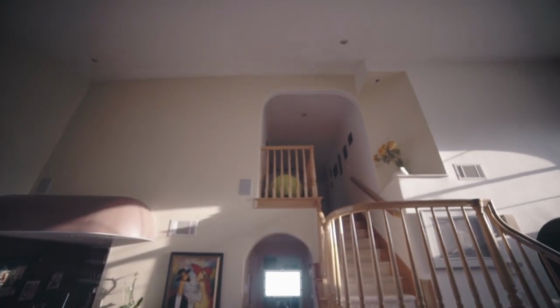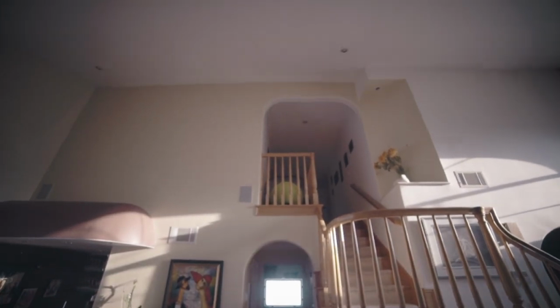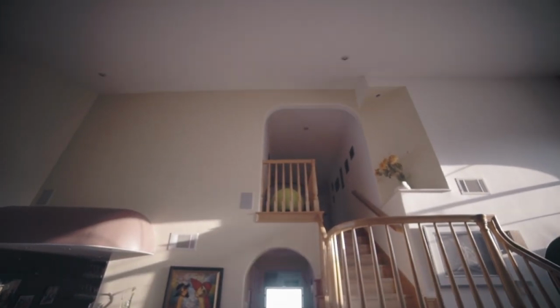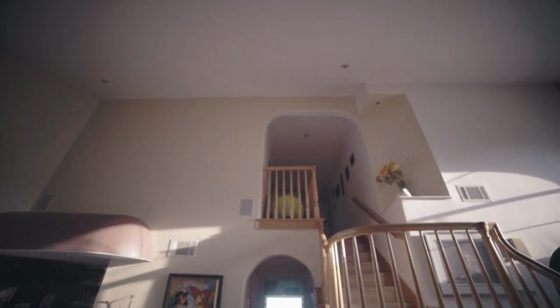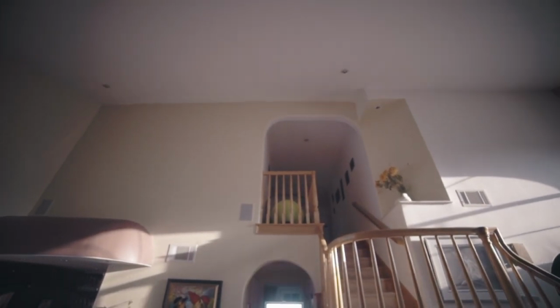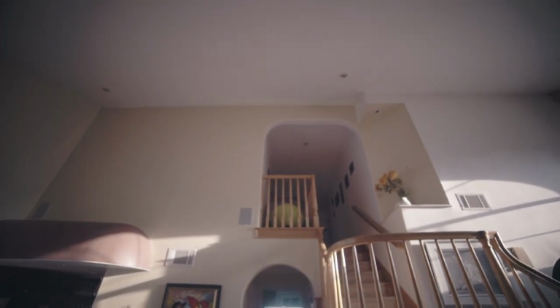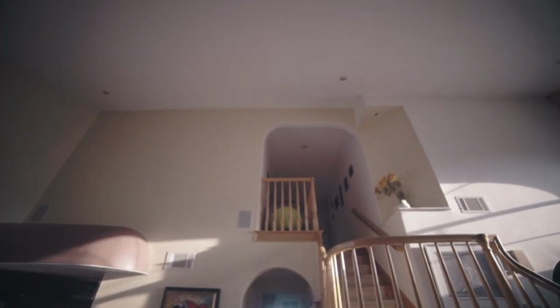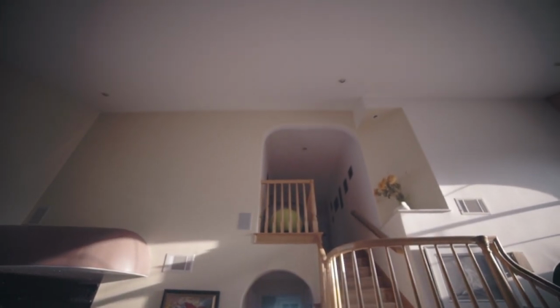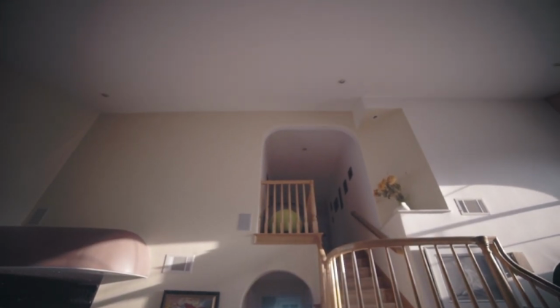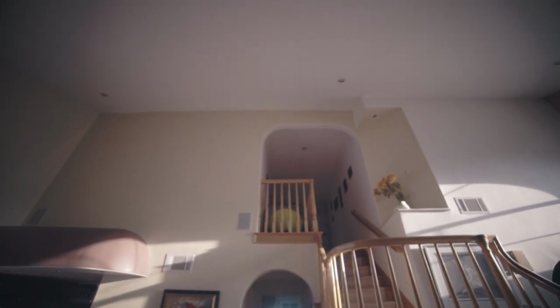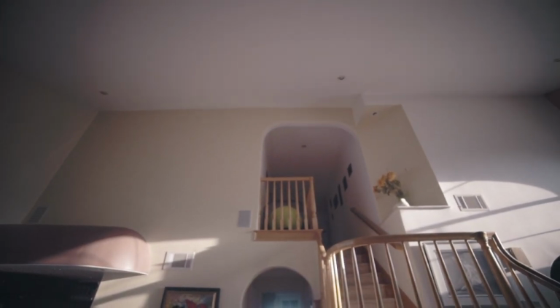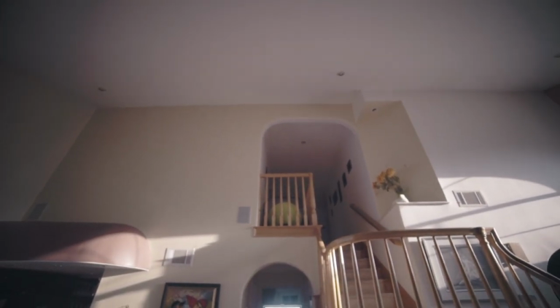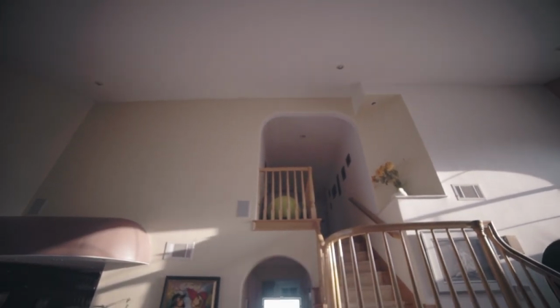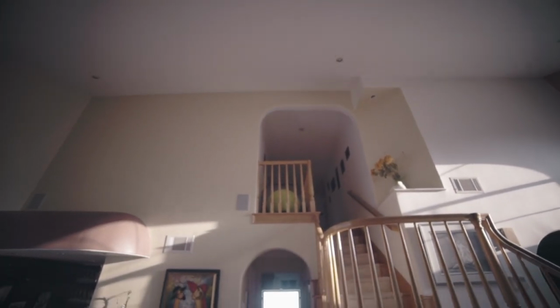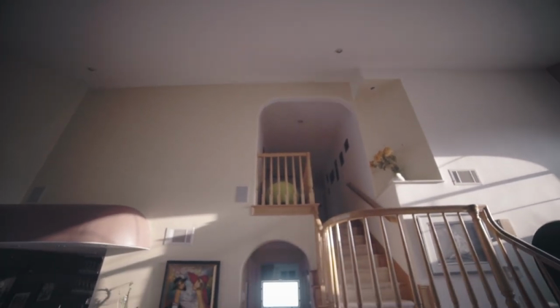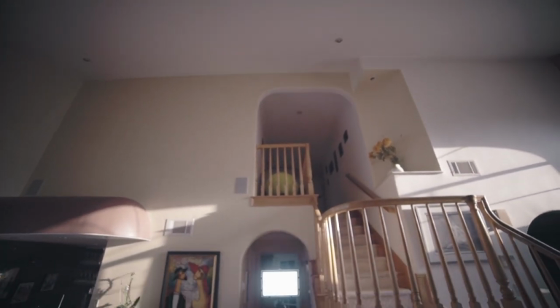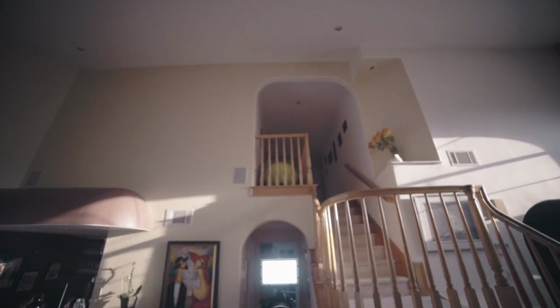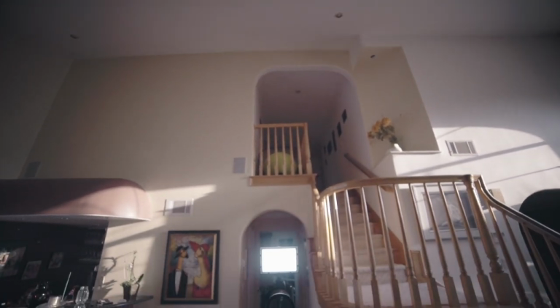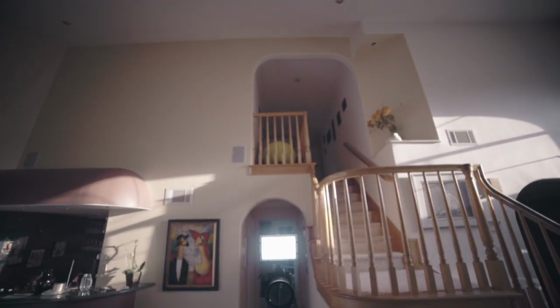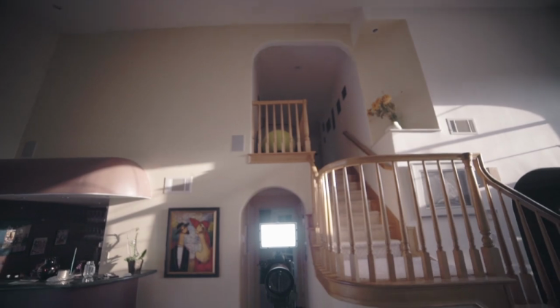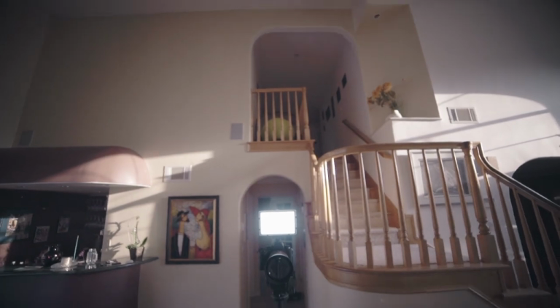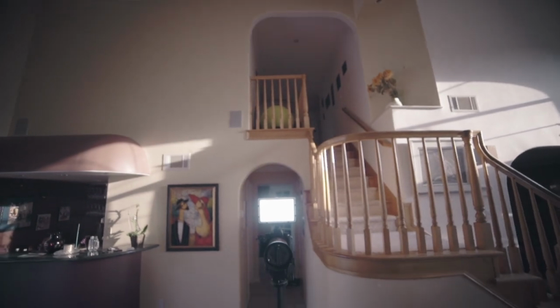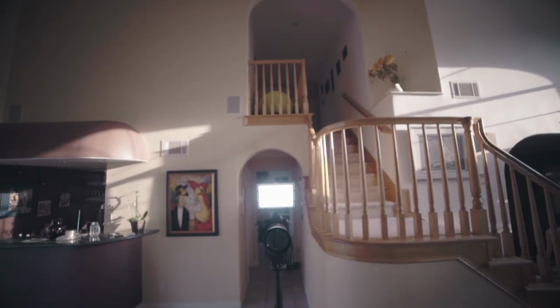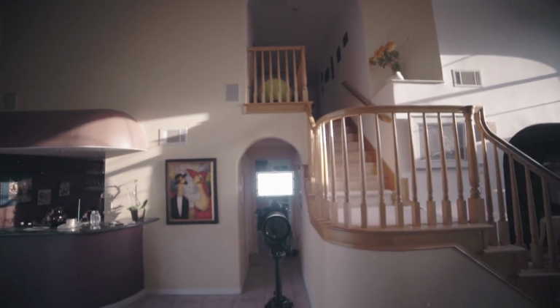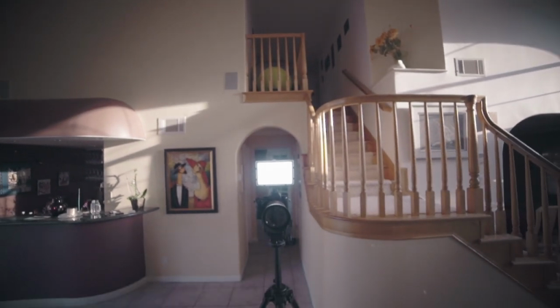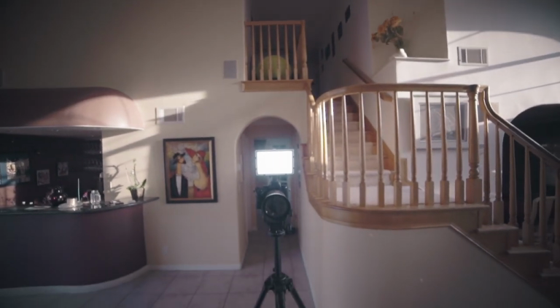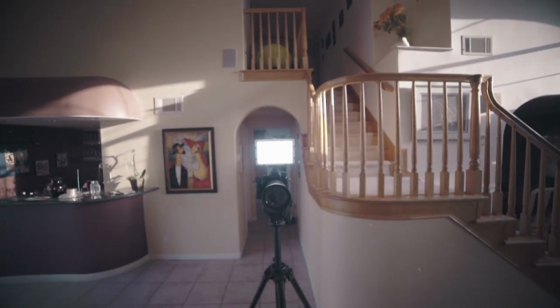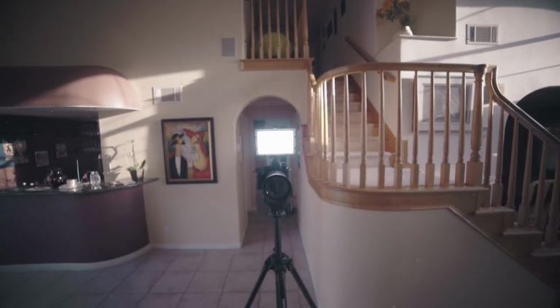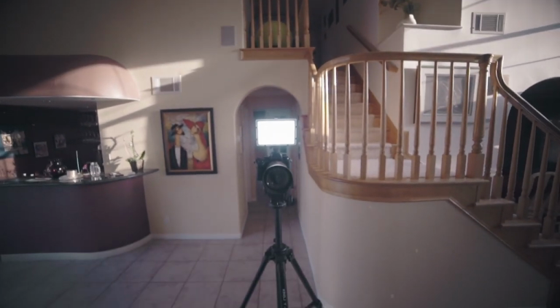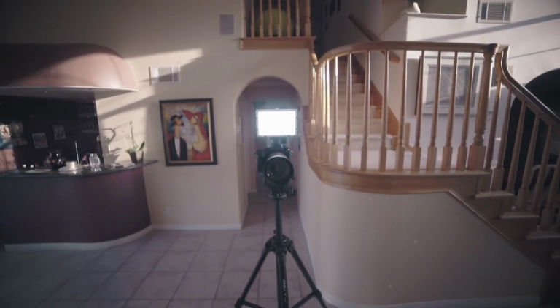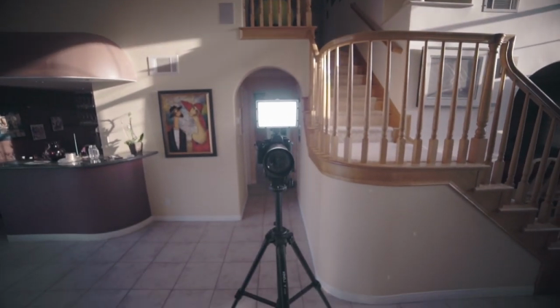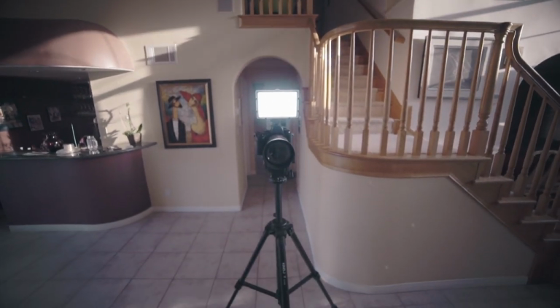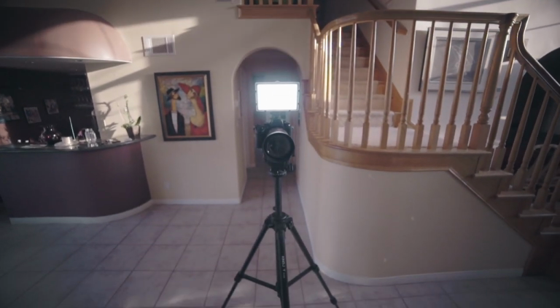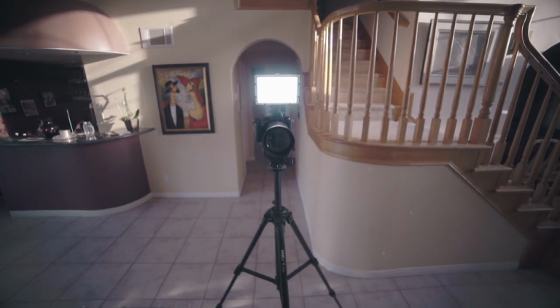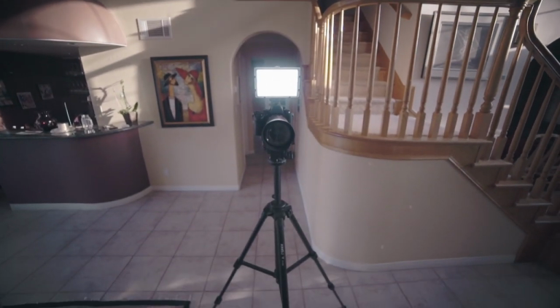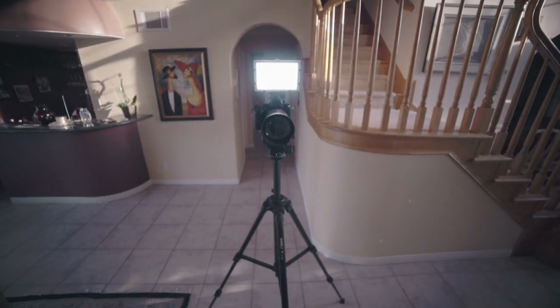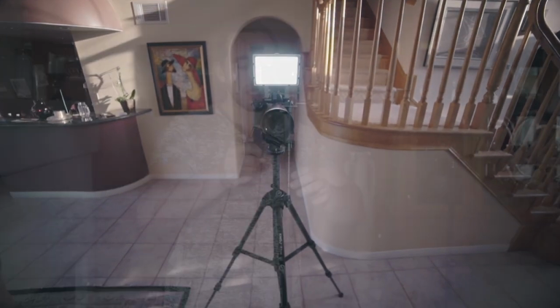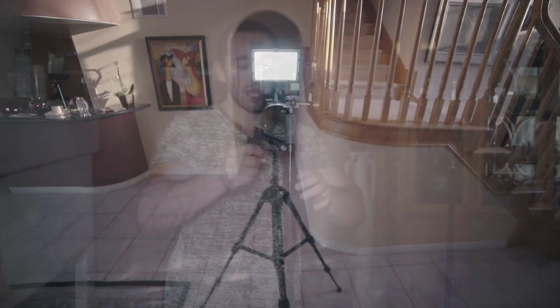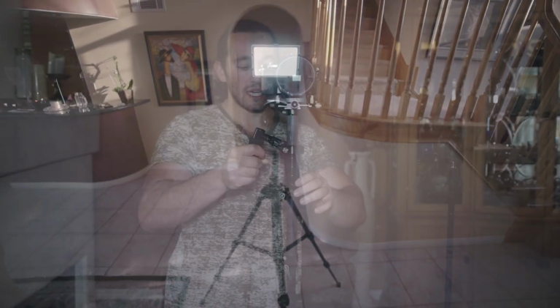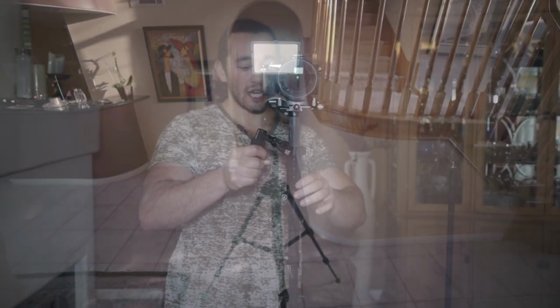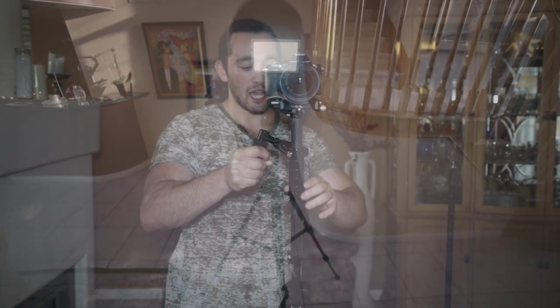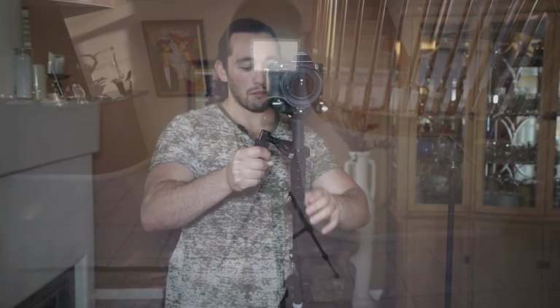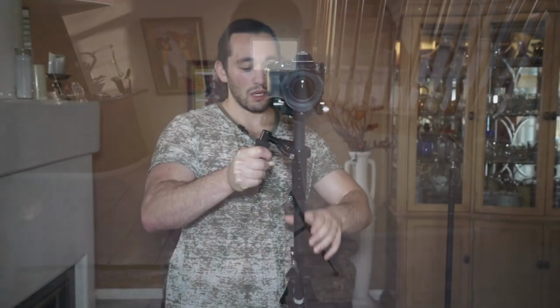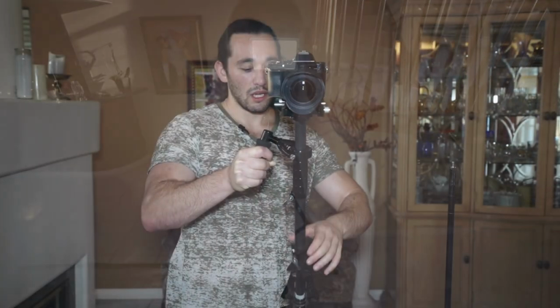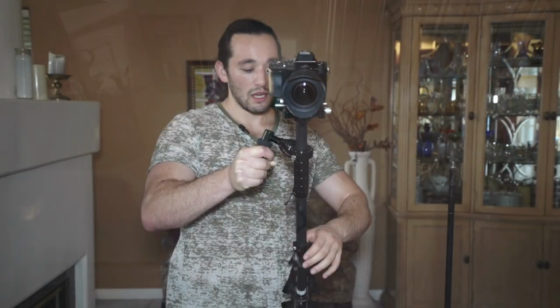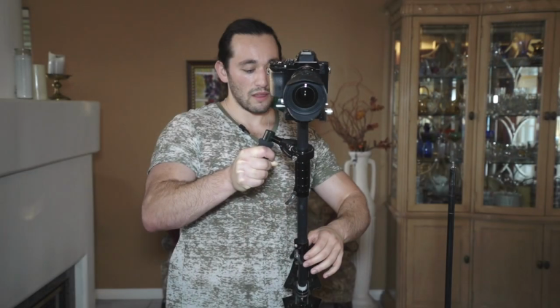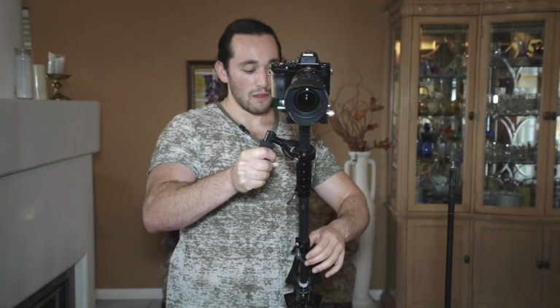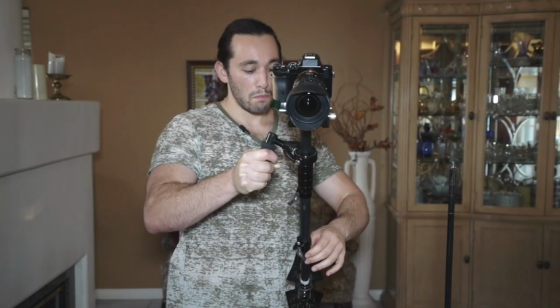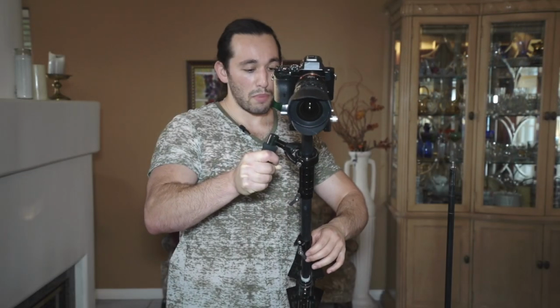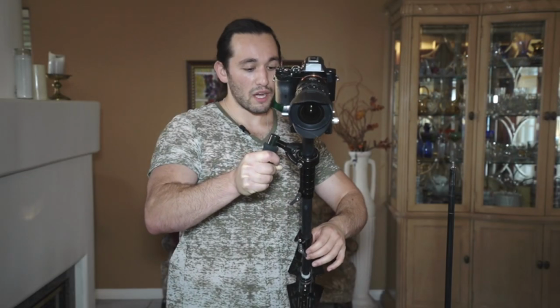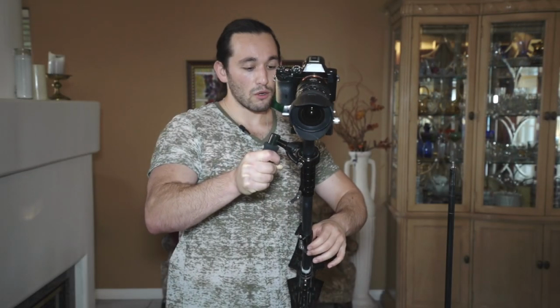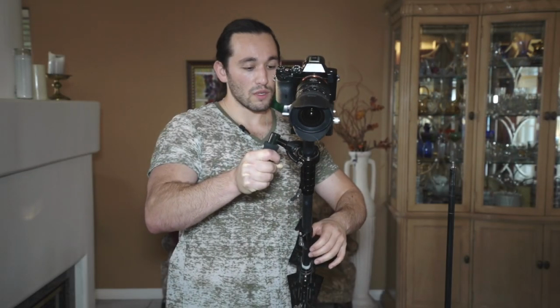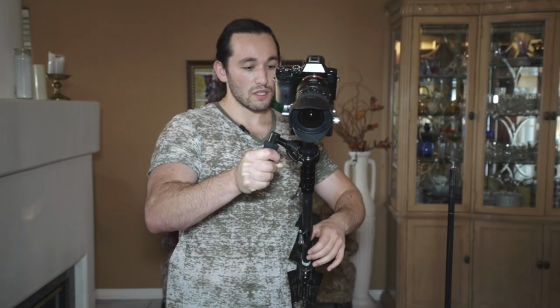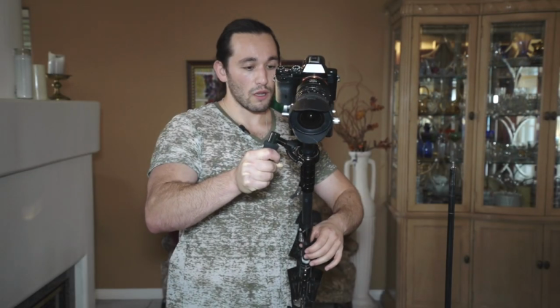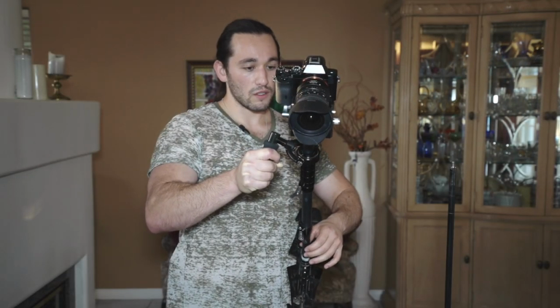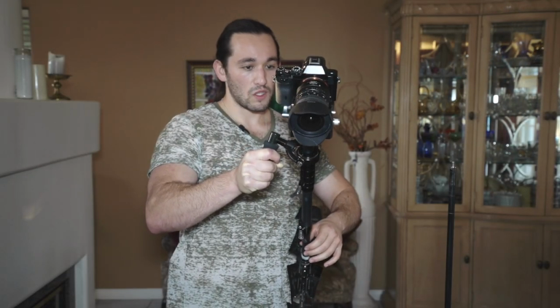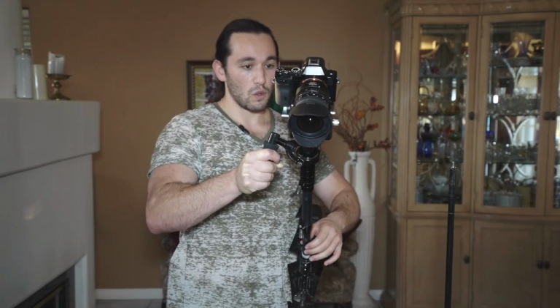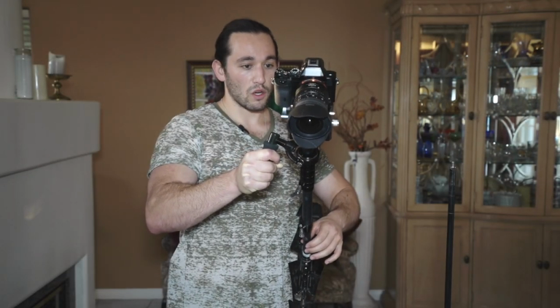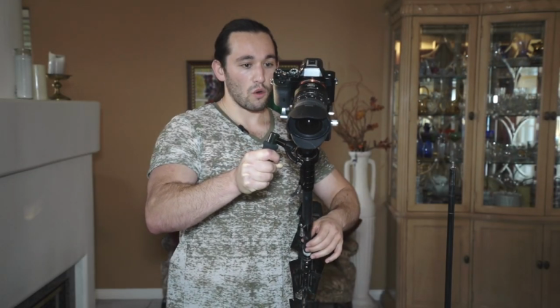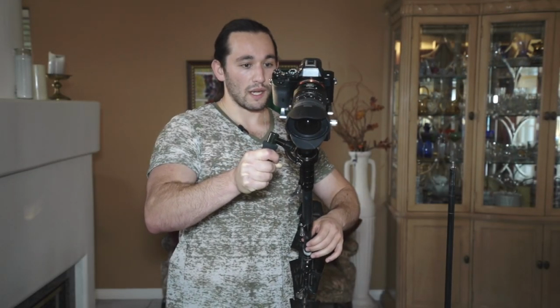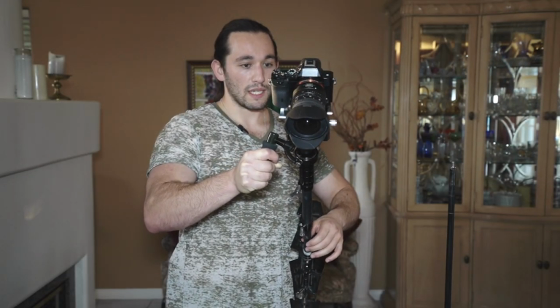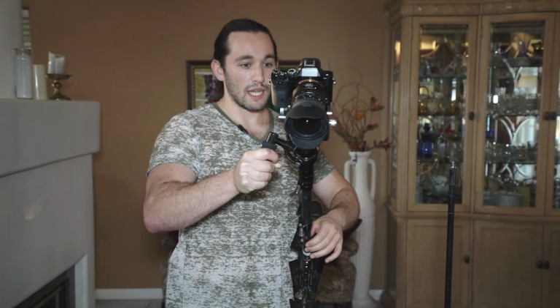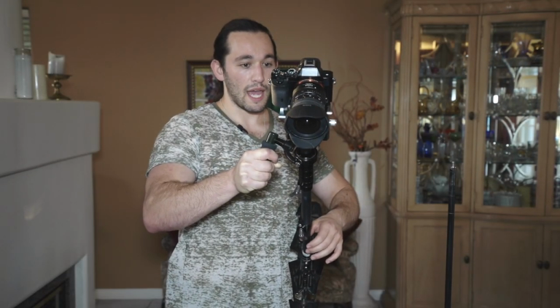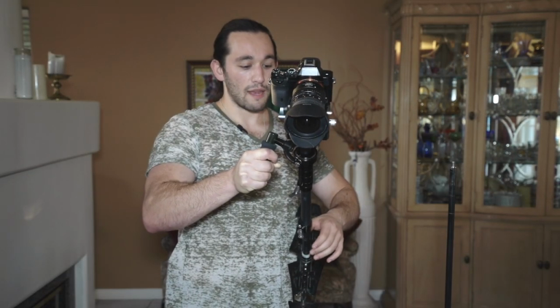Continuously tap, and remember — the less contact you make with the glide cam, the better results you are going to get.